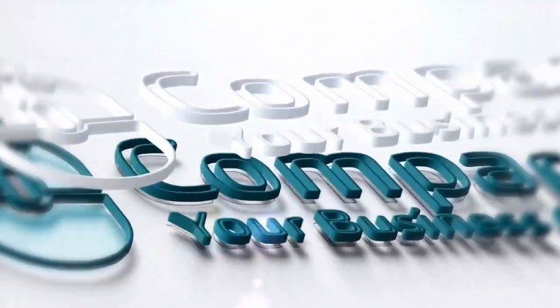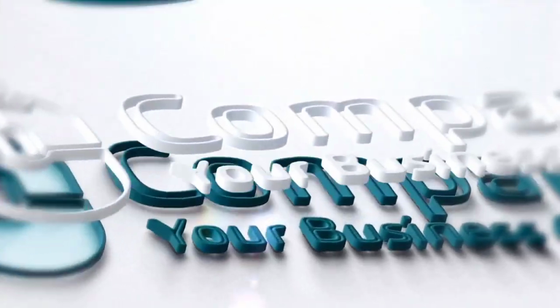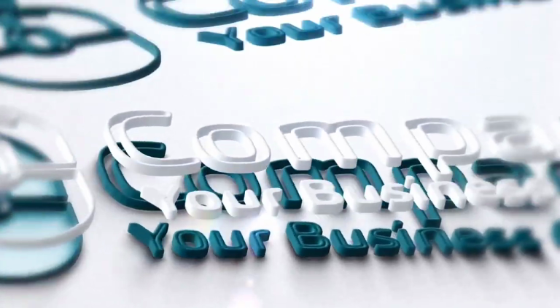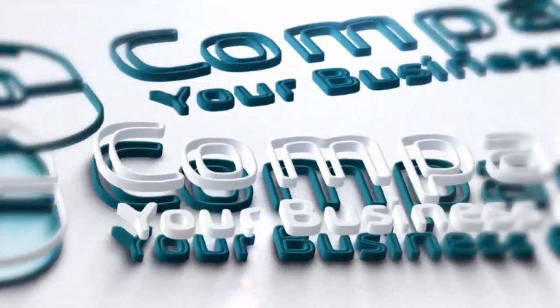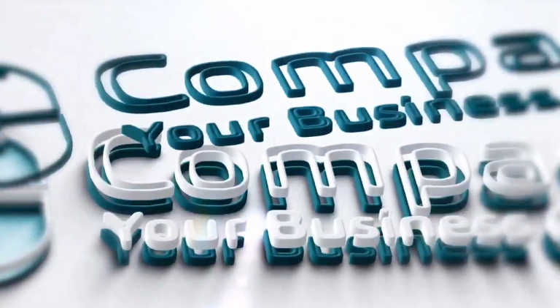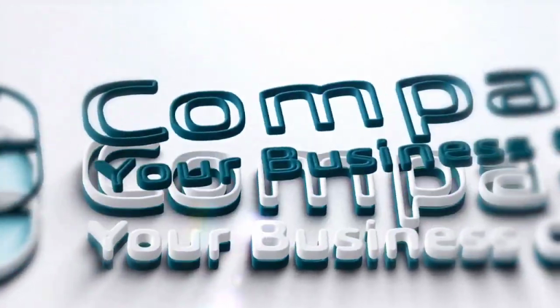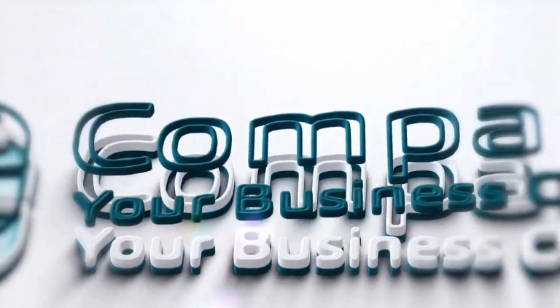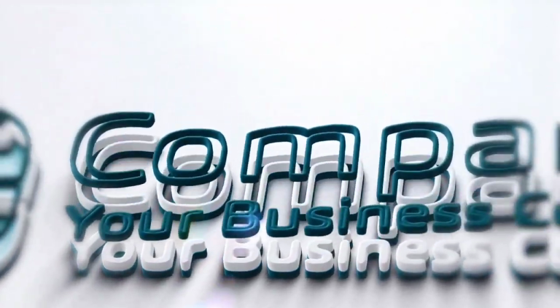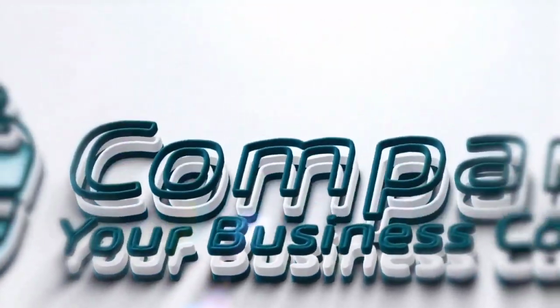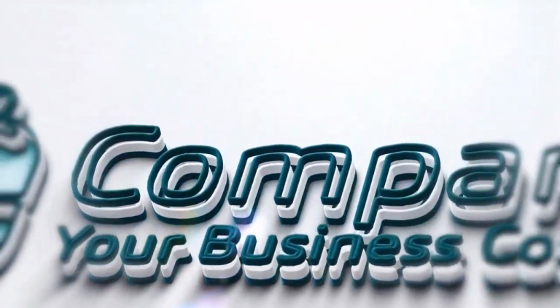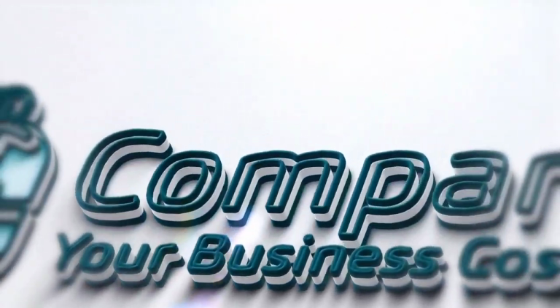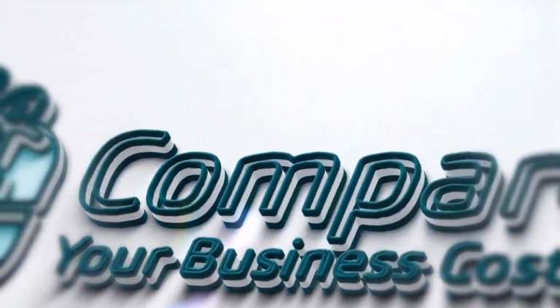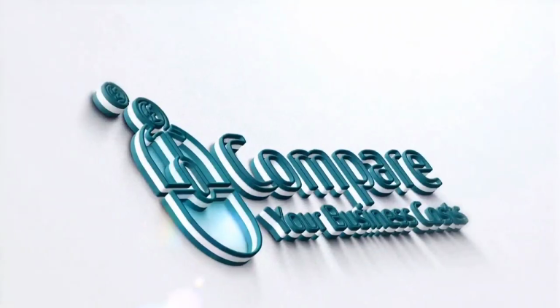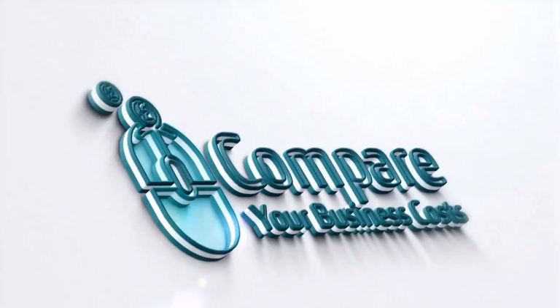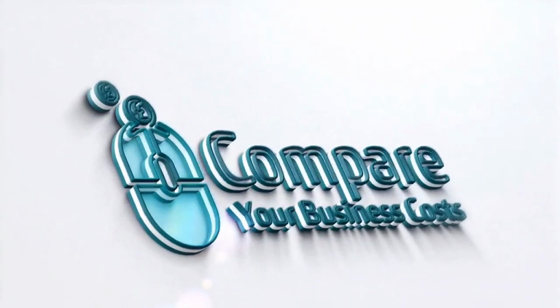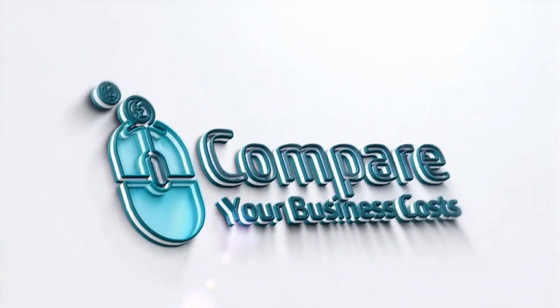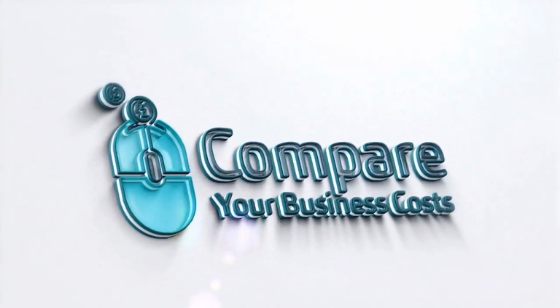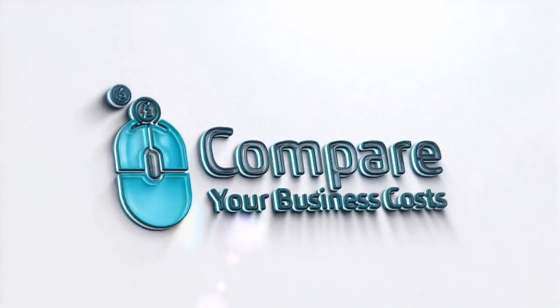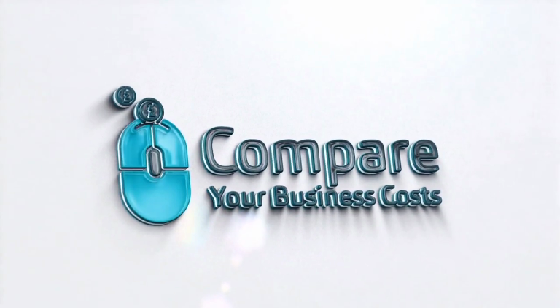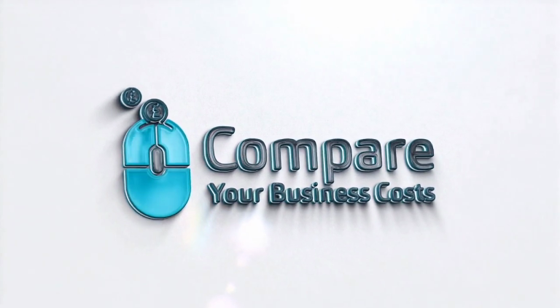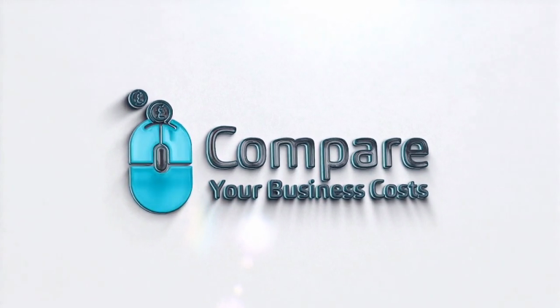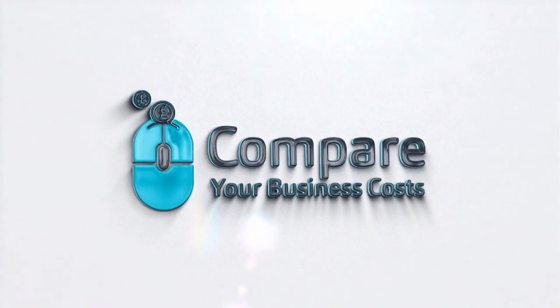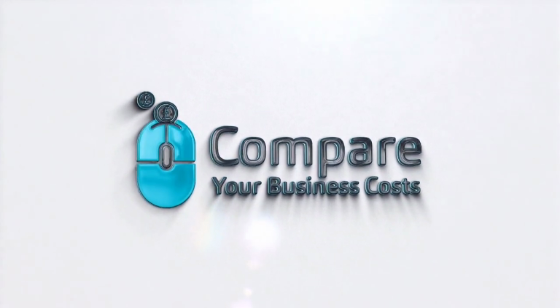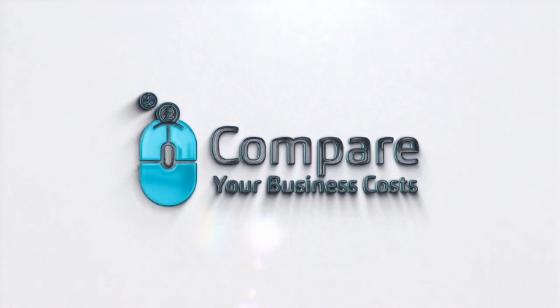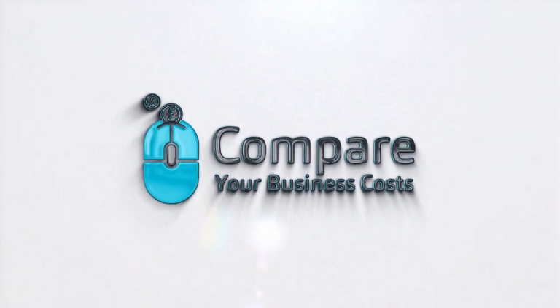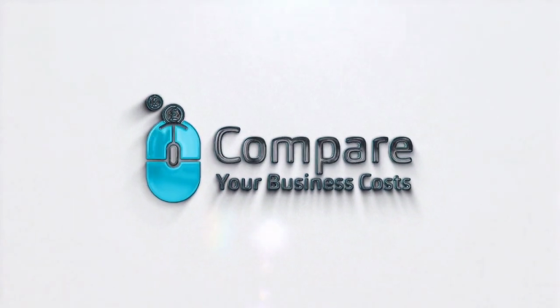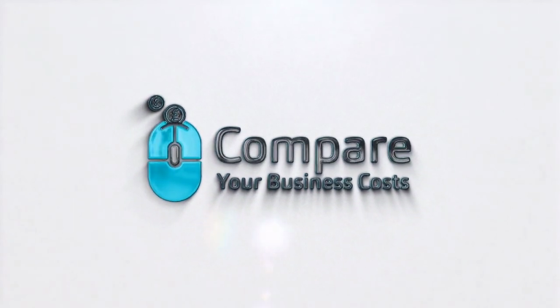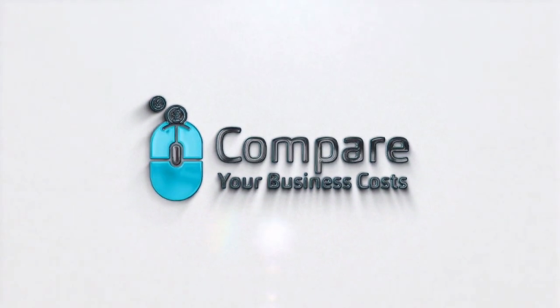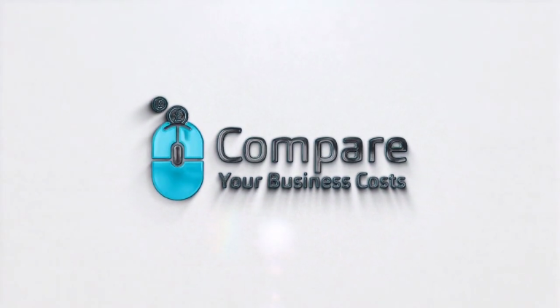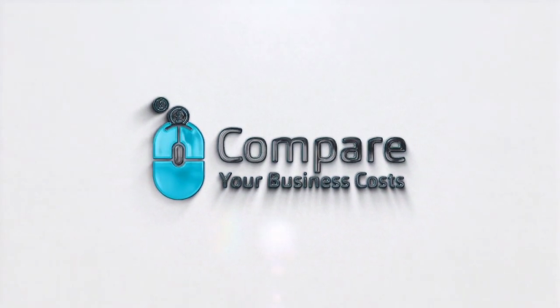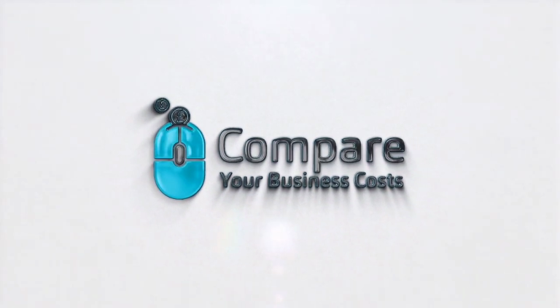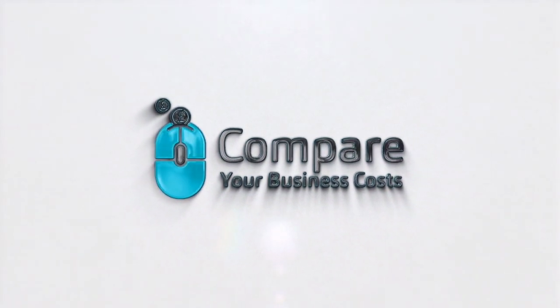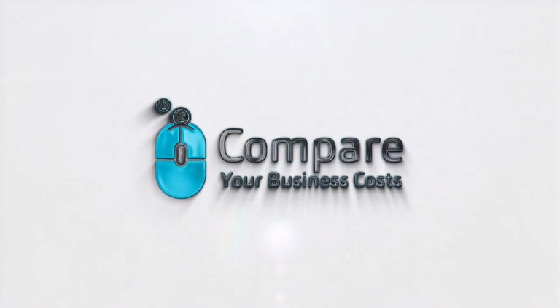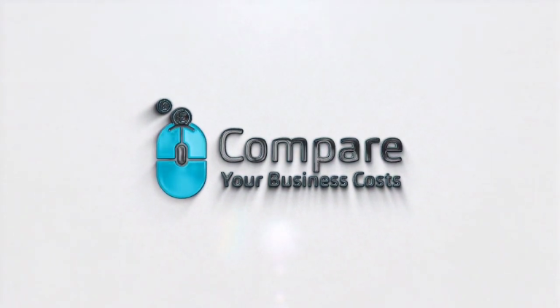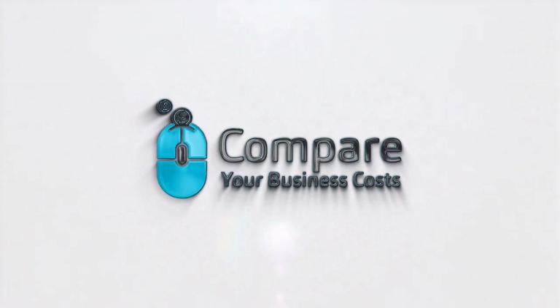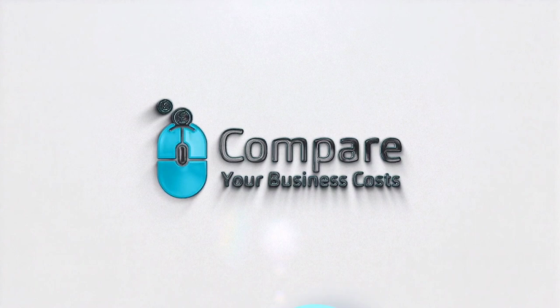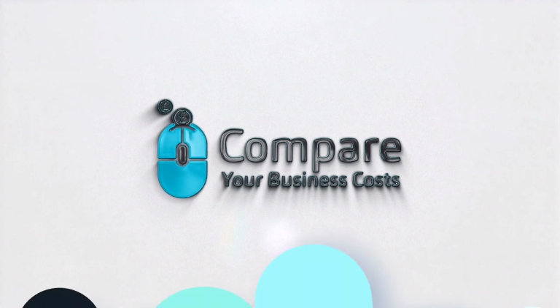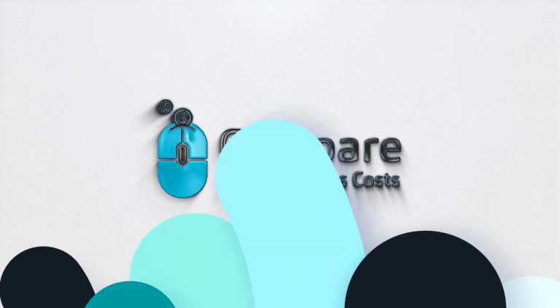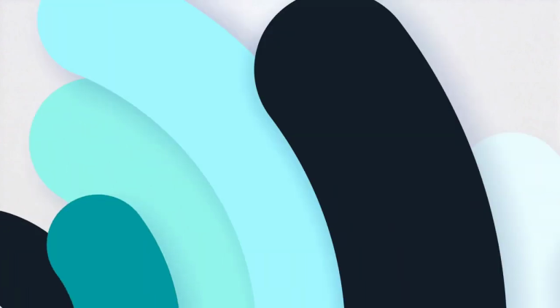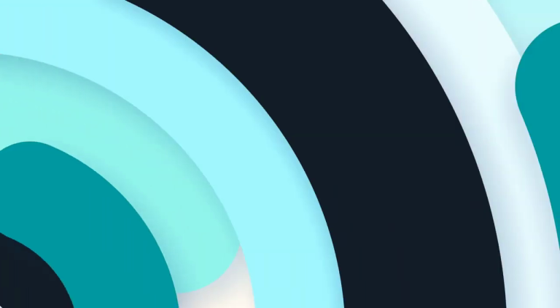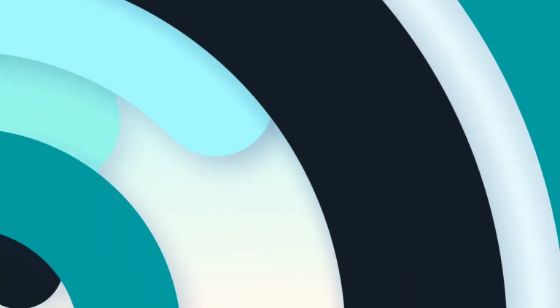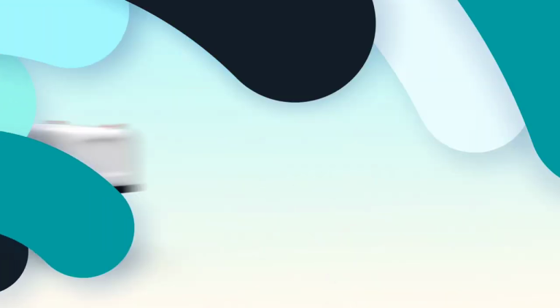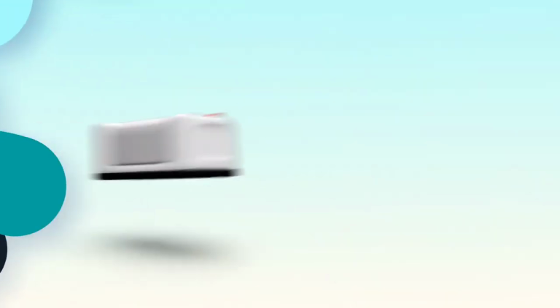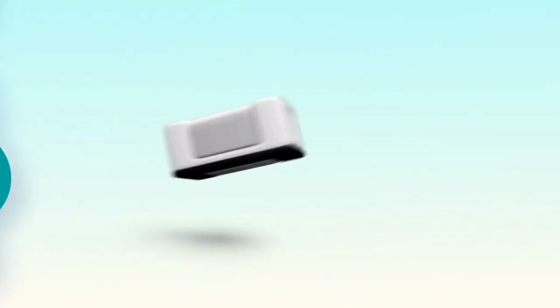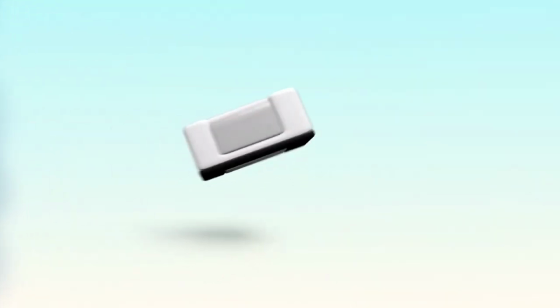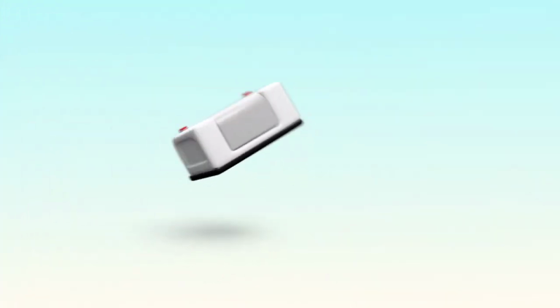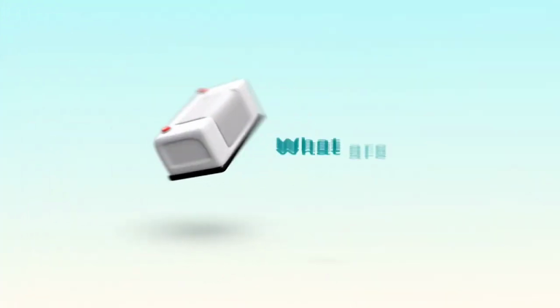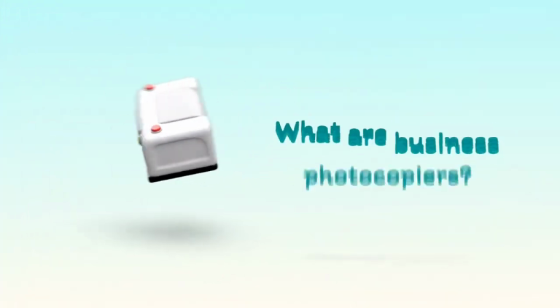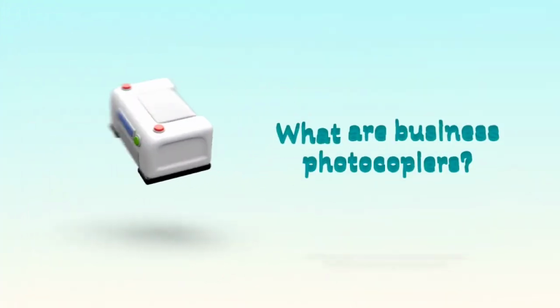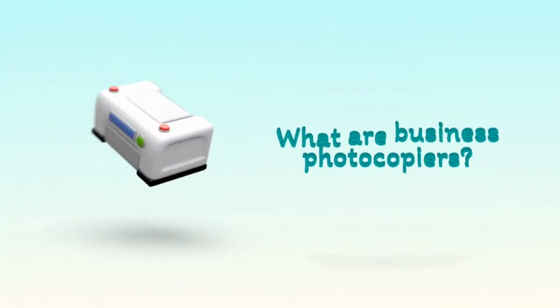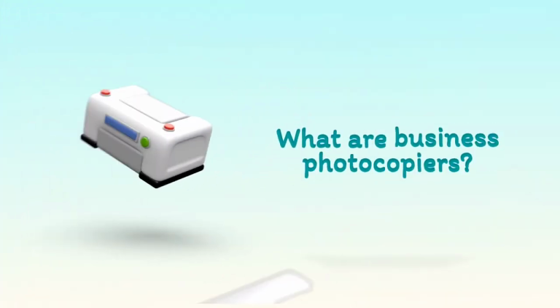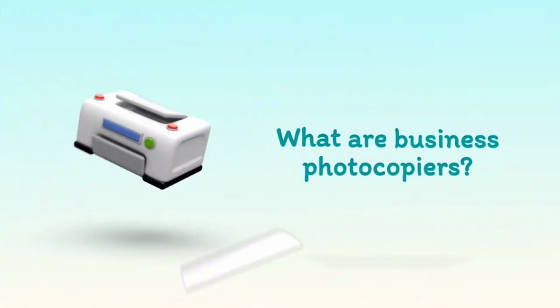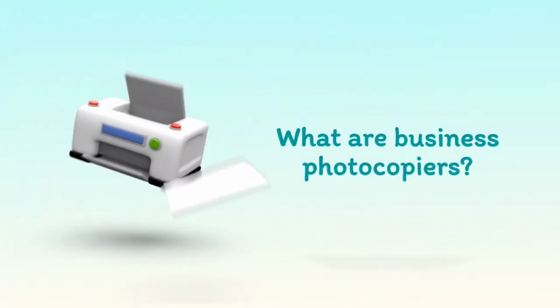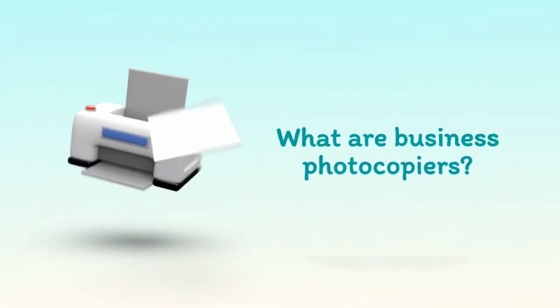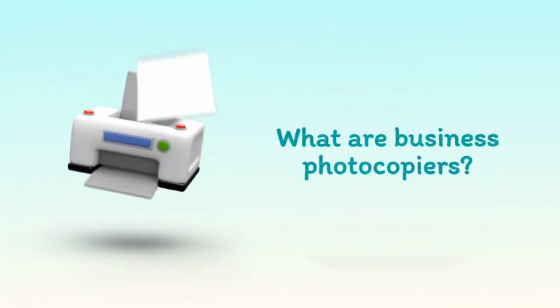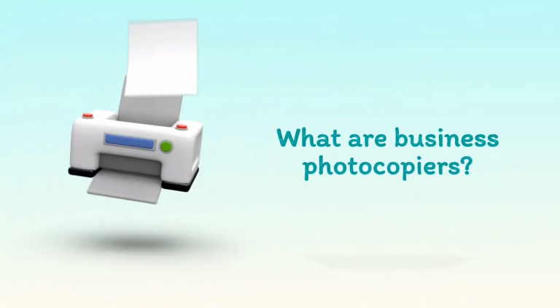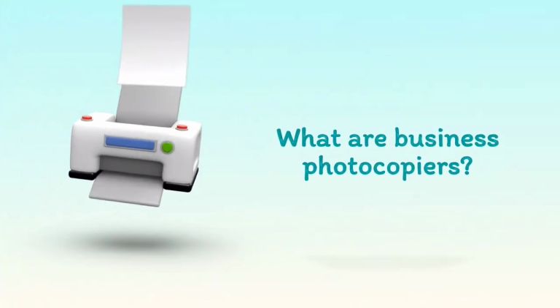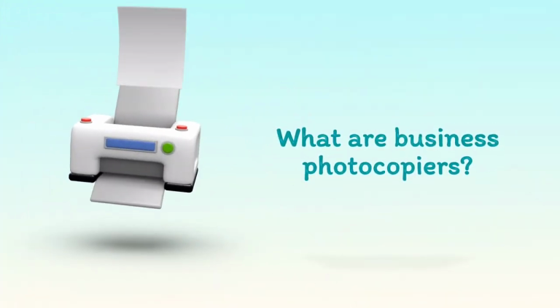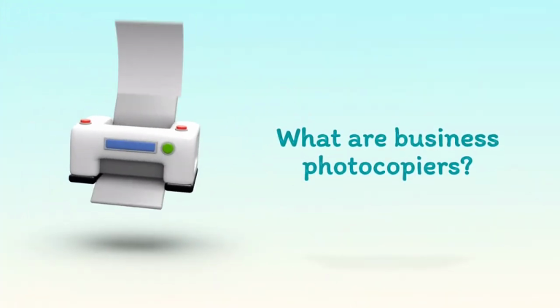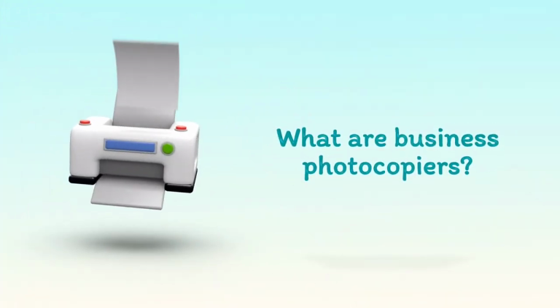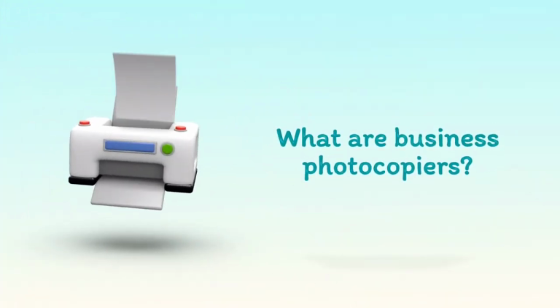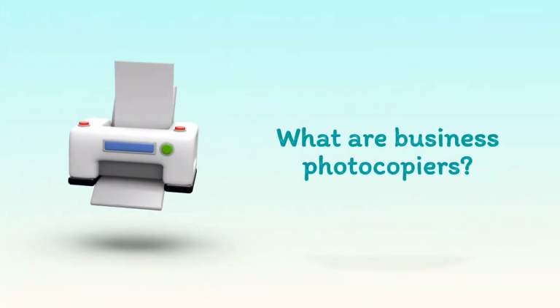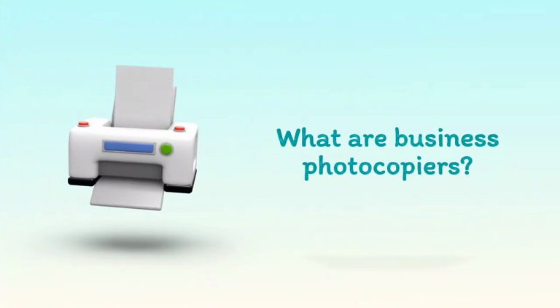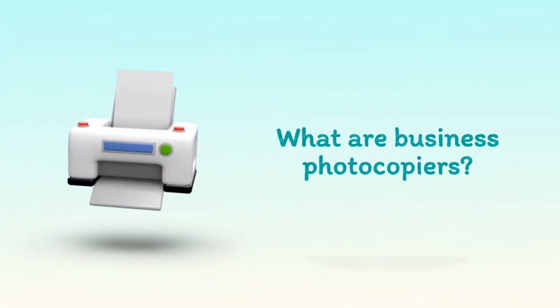Welcome to Compare Your Business Costs. What are business photocopiers?